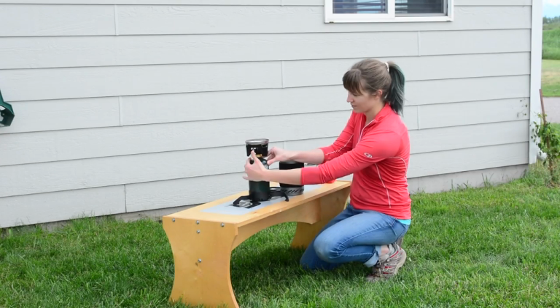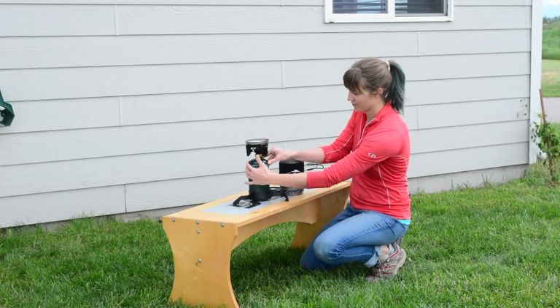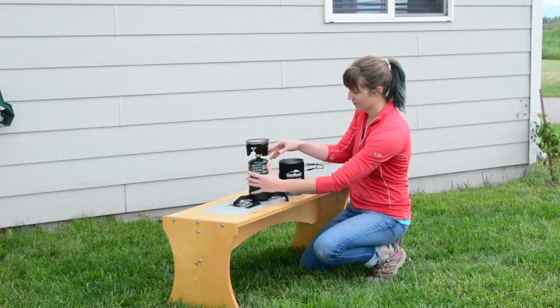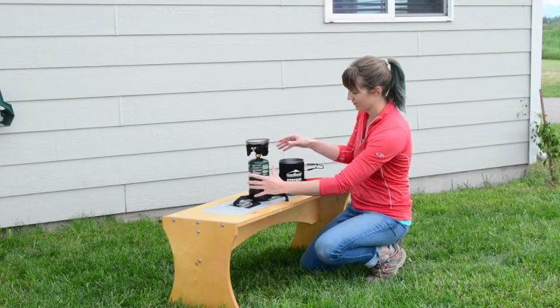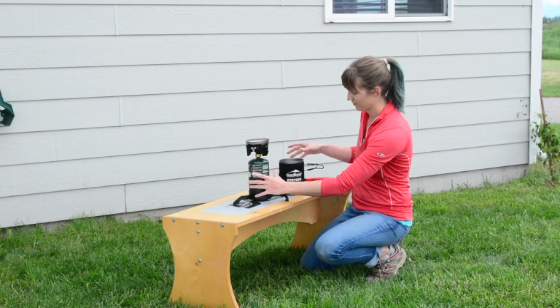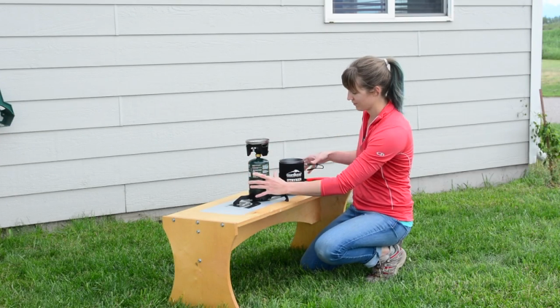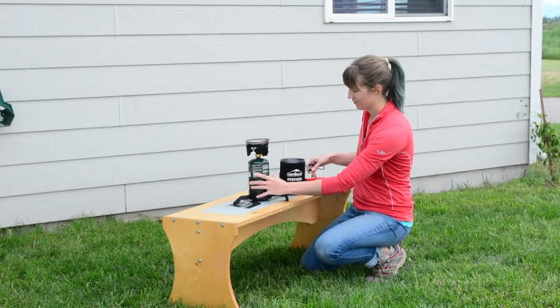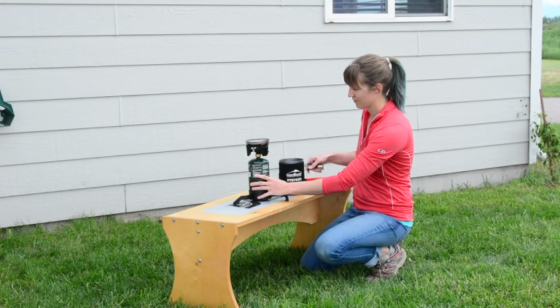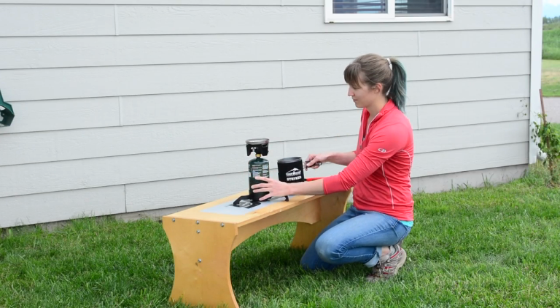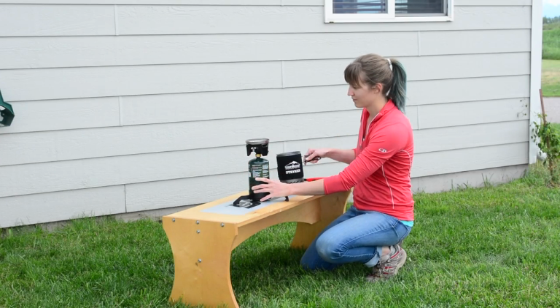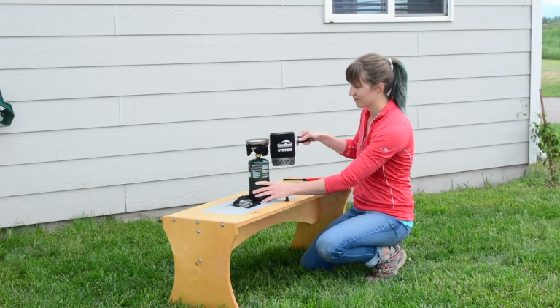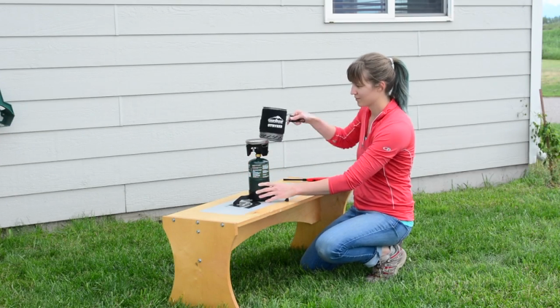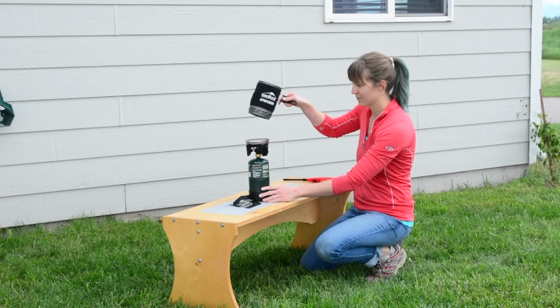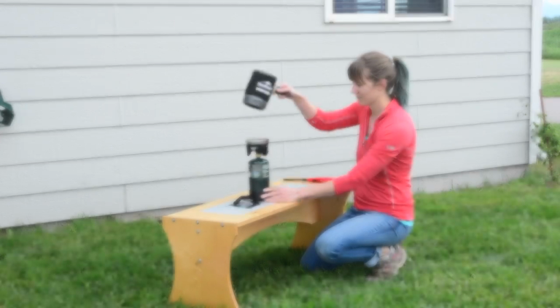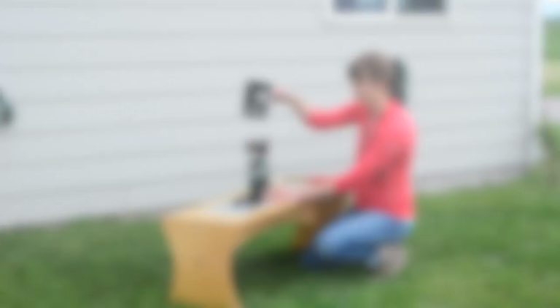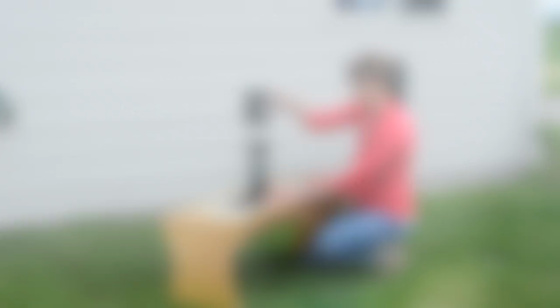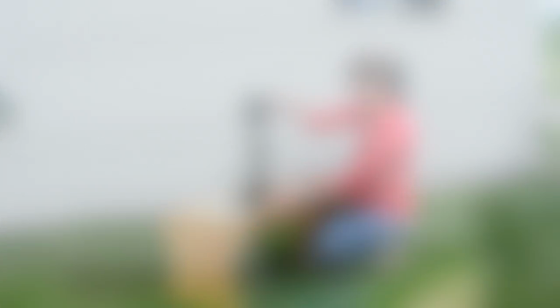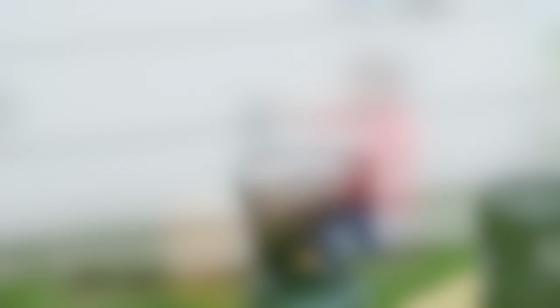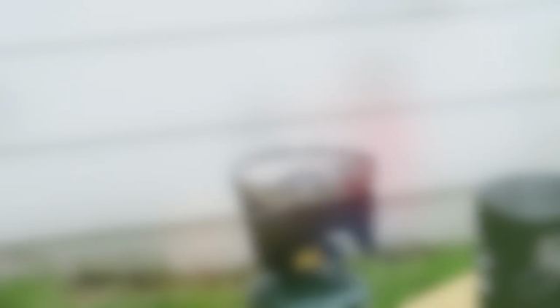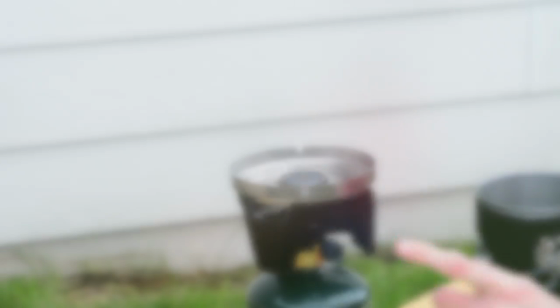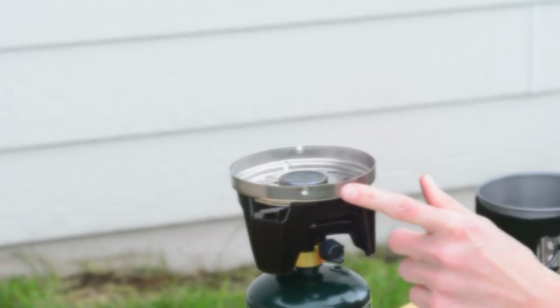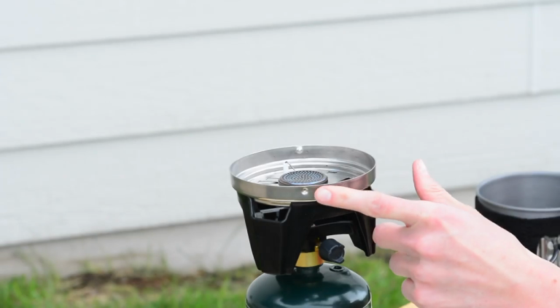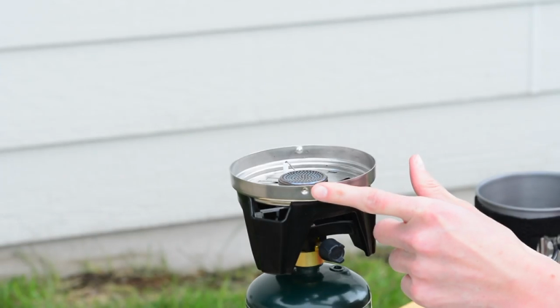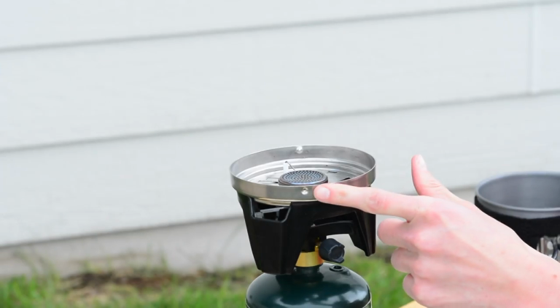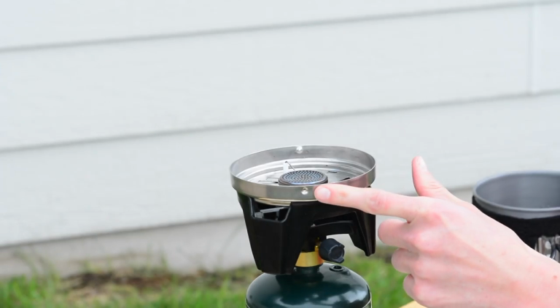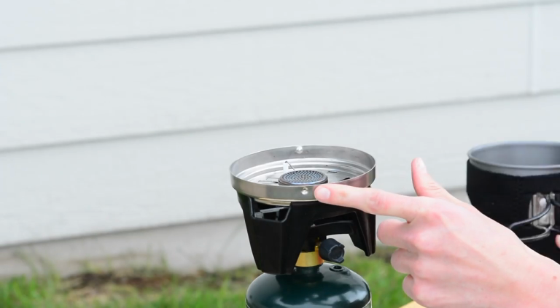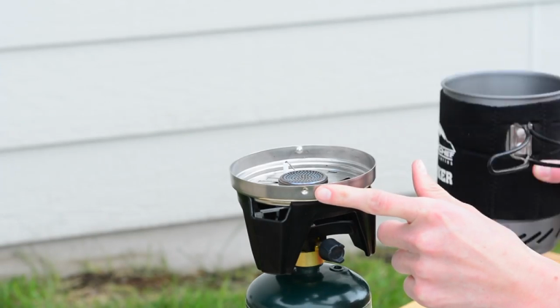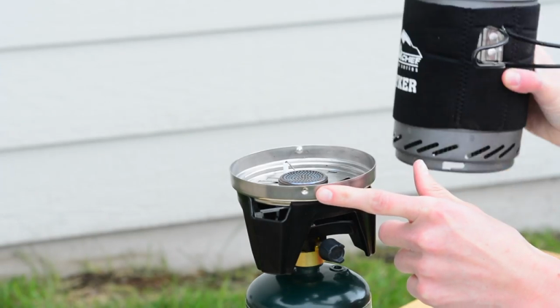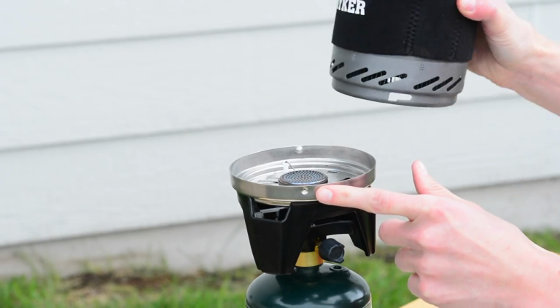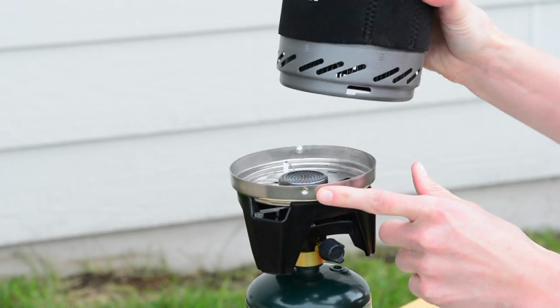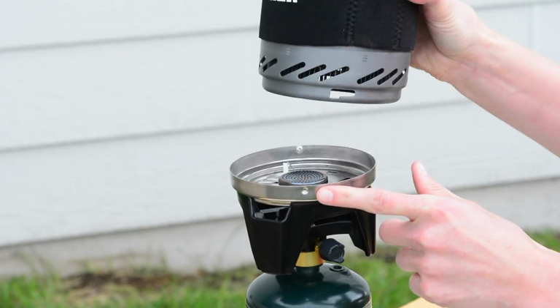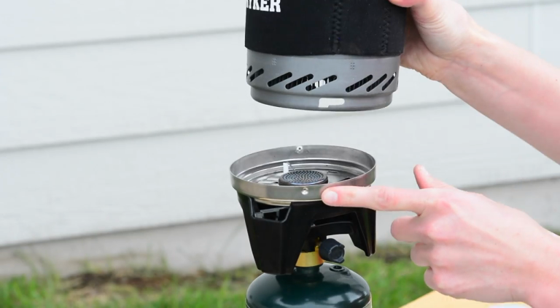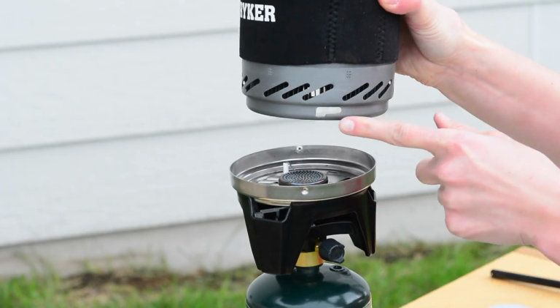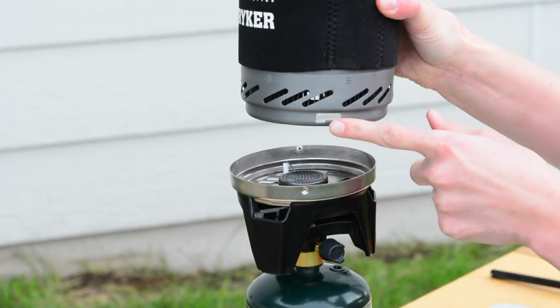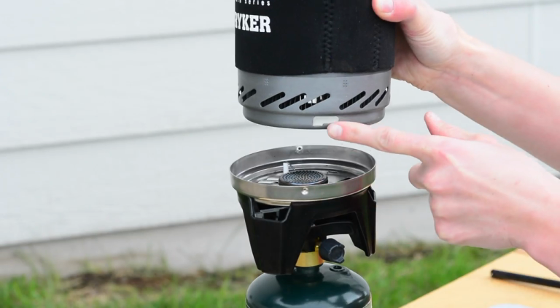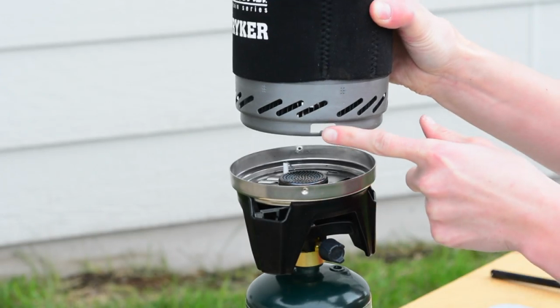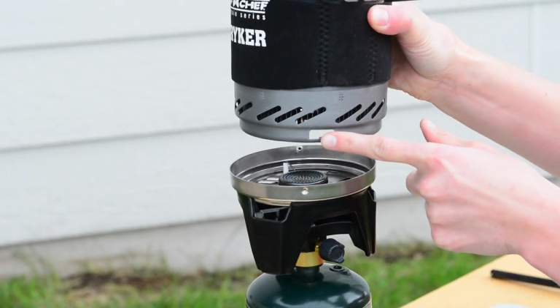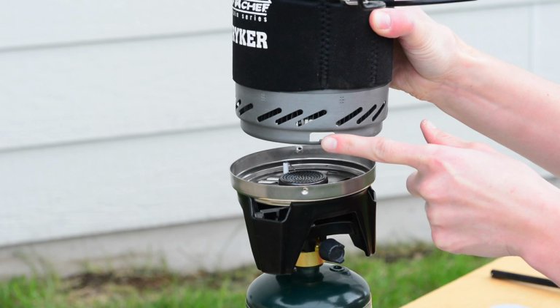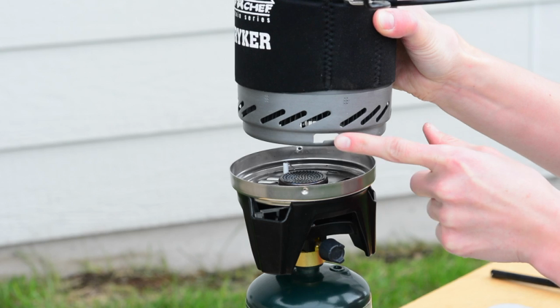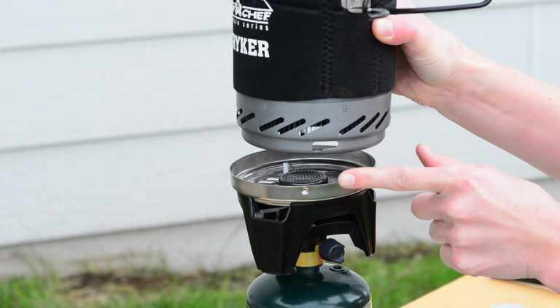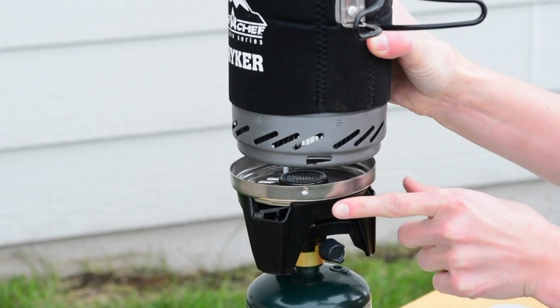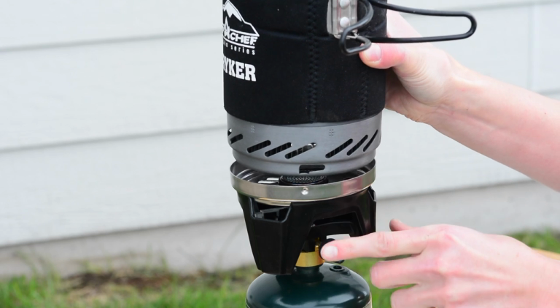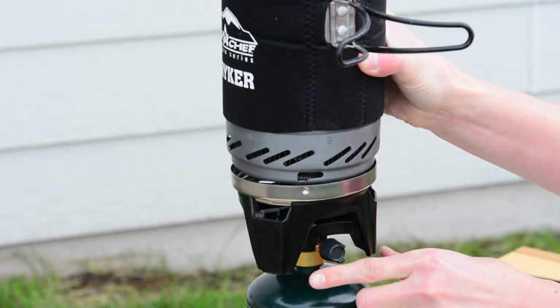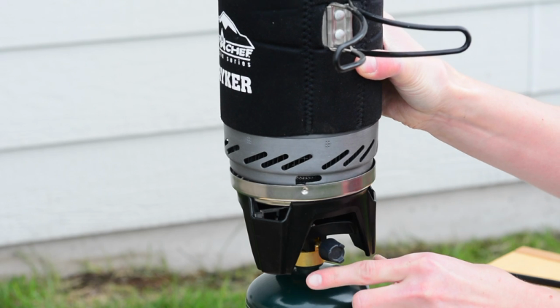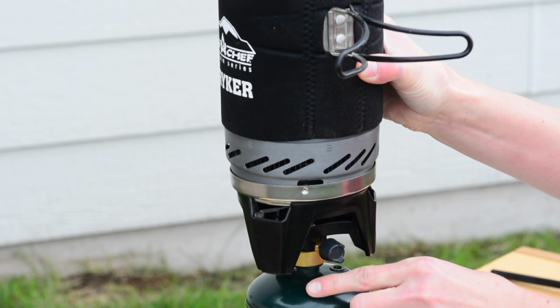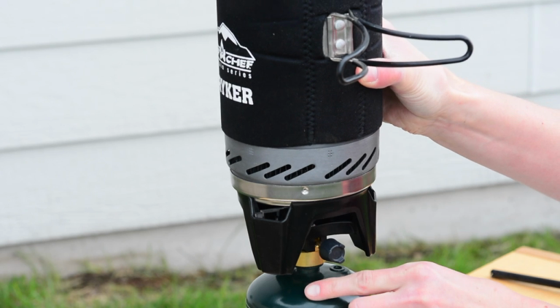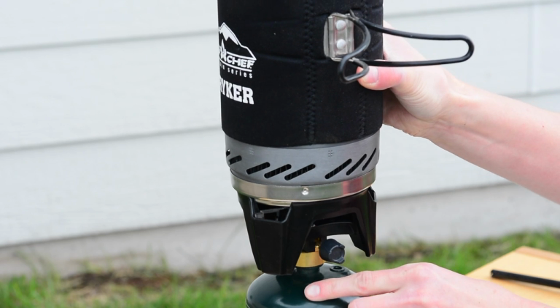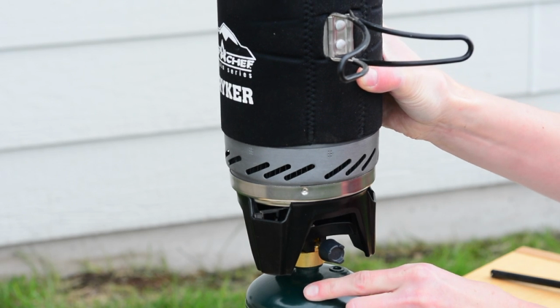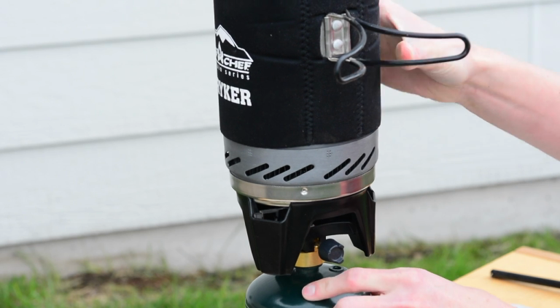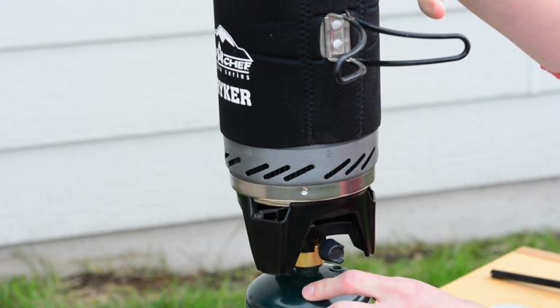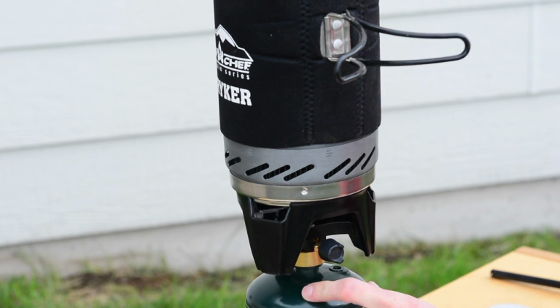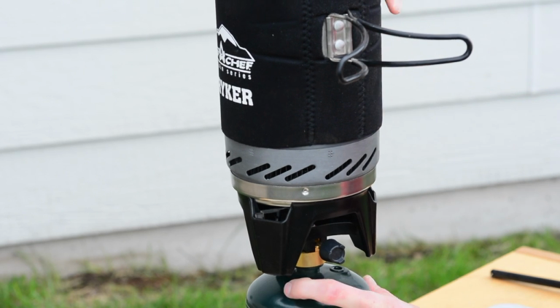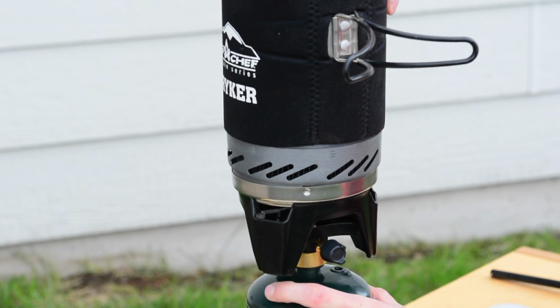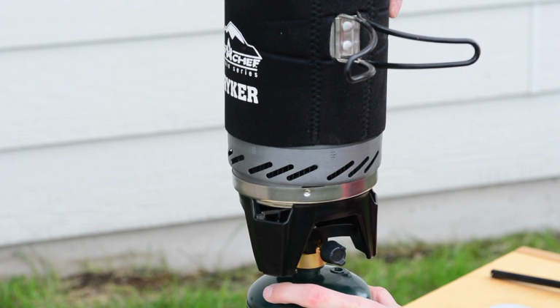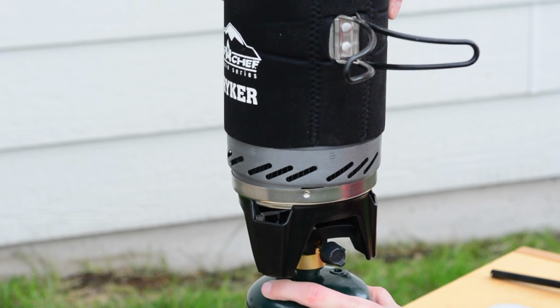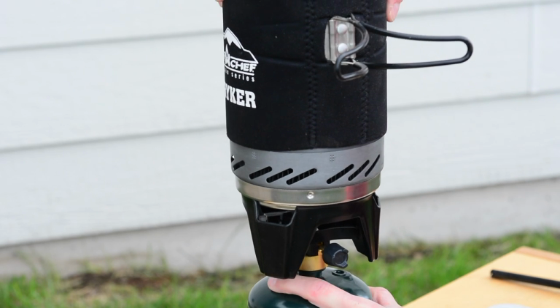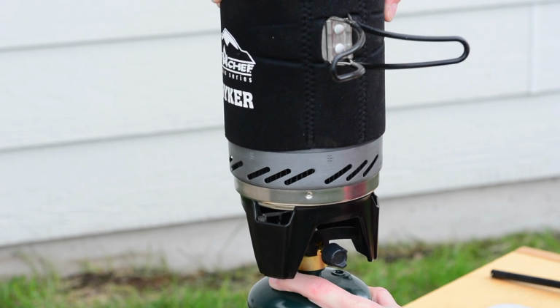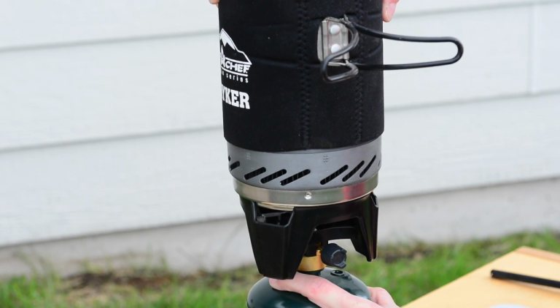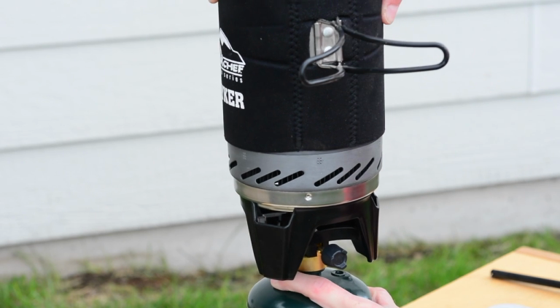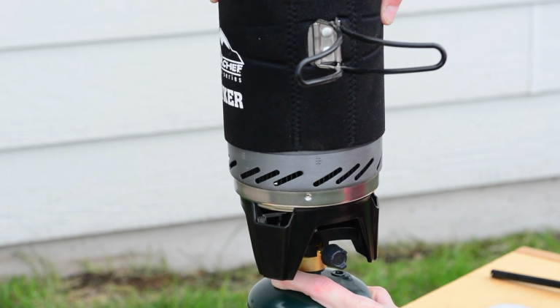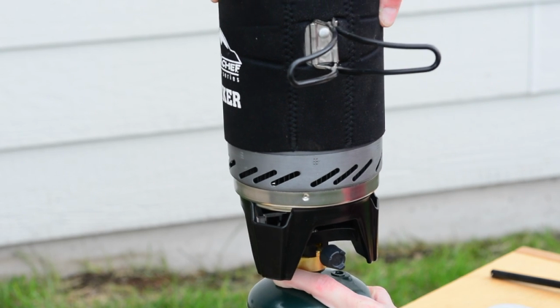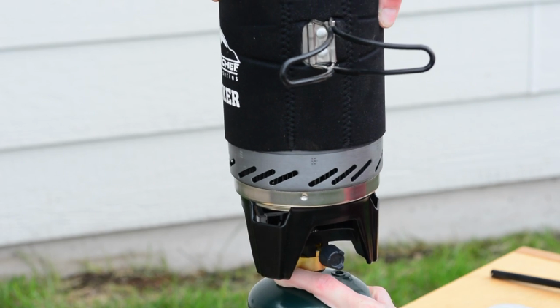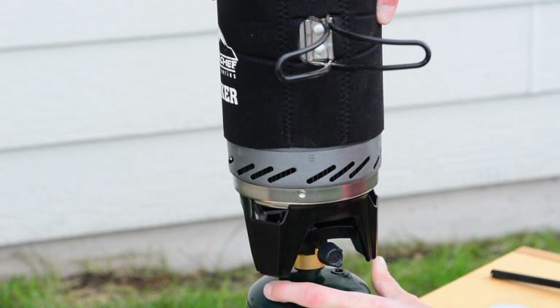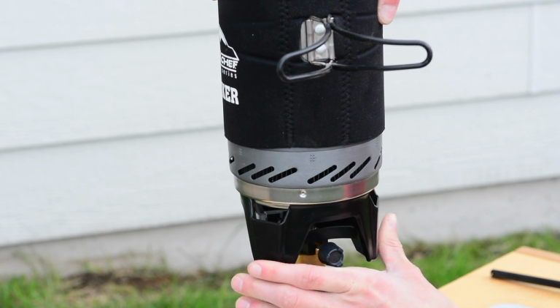To attach the pot to the burner, line up the round spots on the burner with the L-shaped hole on the pot. Twist to lock into place.